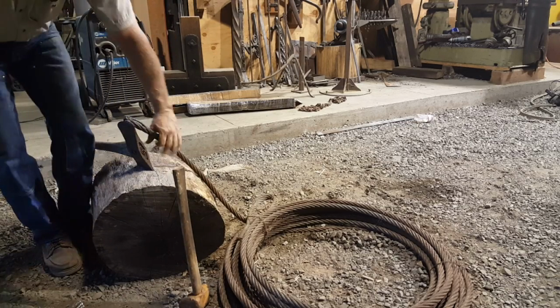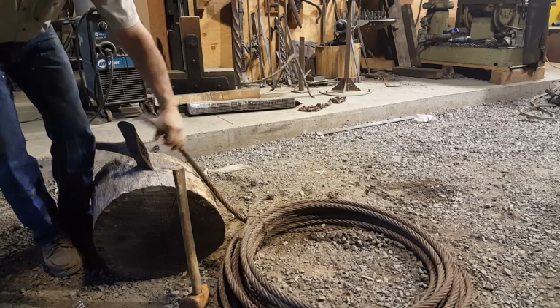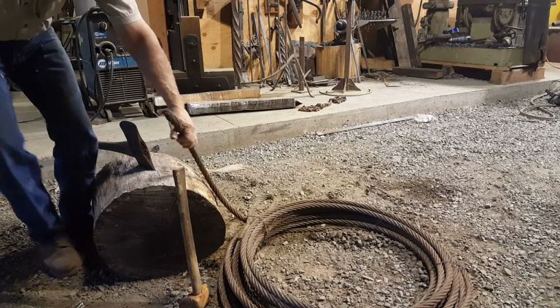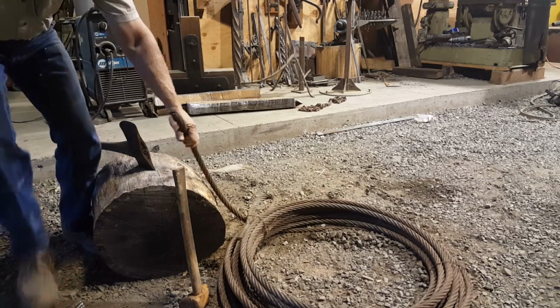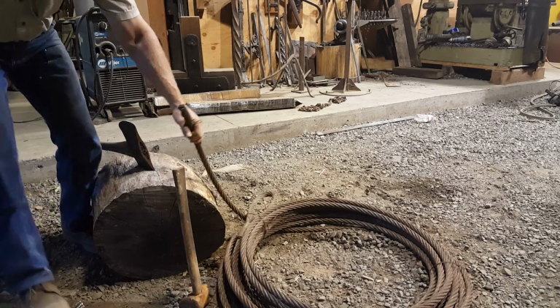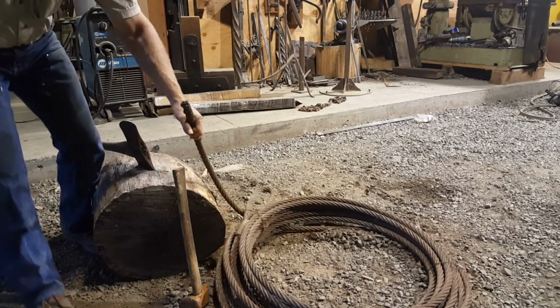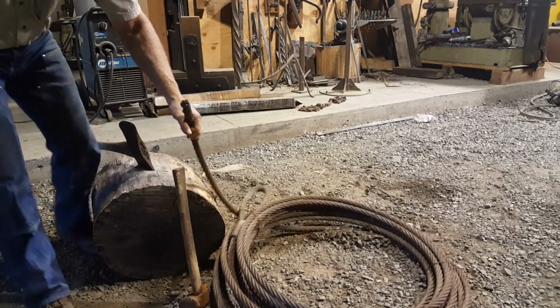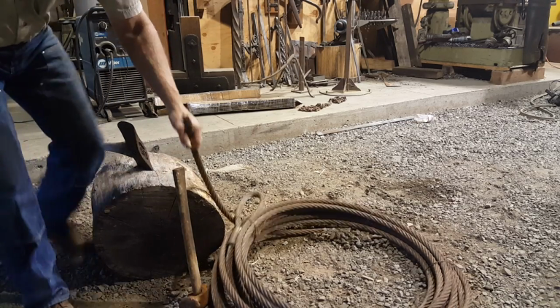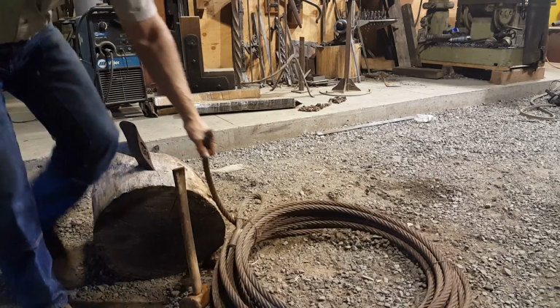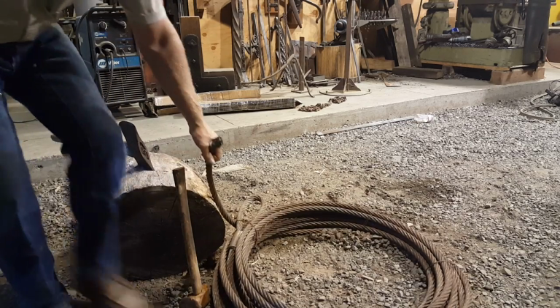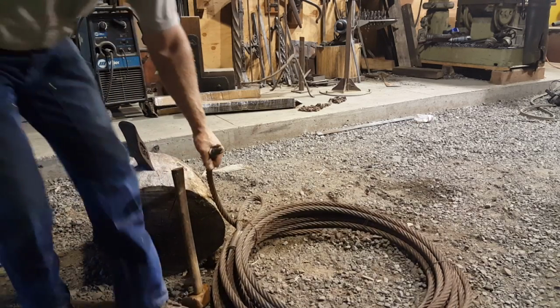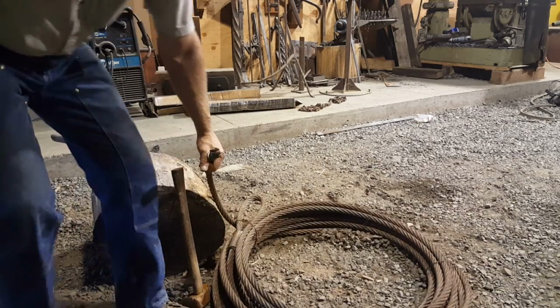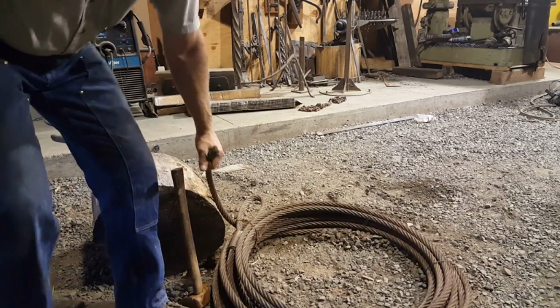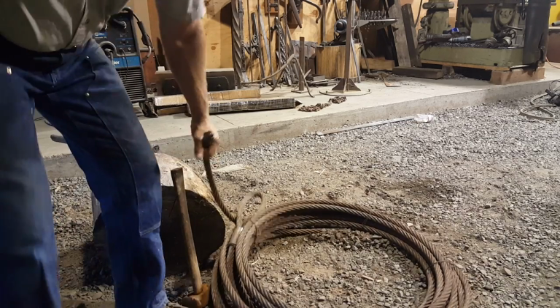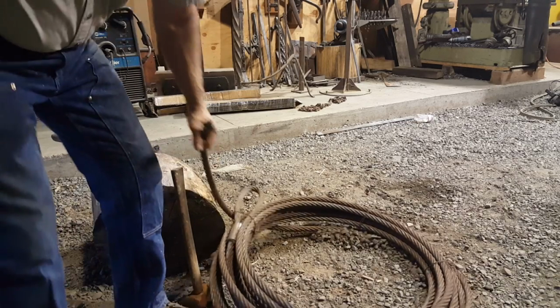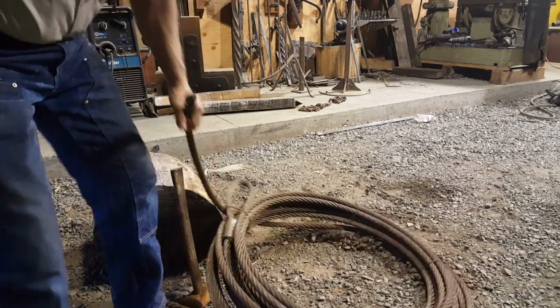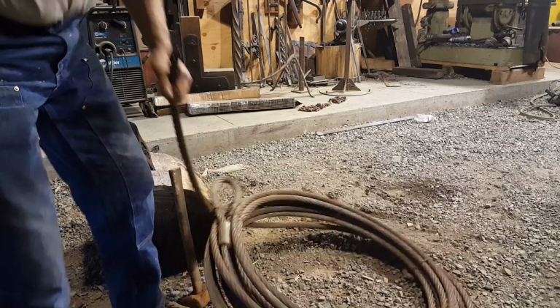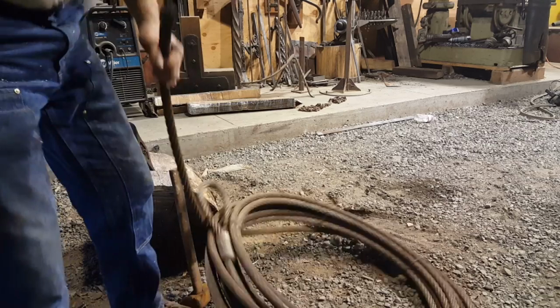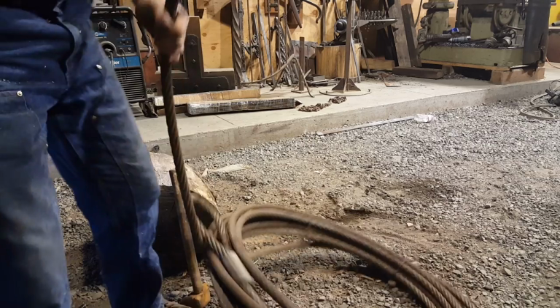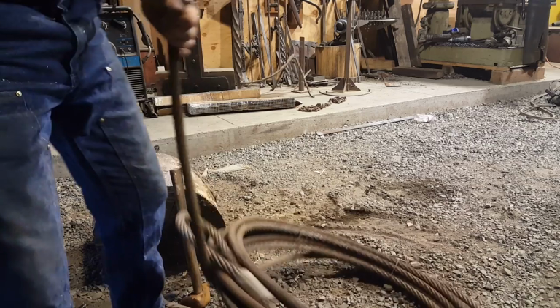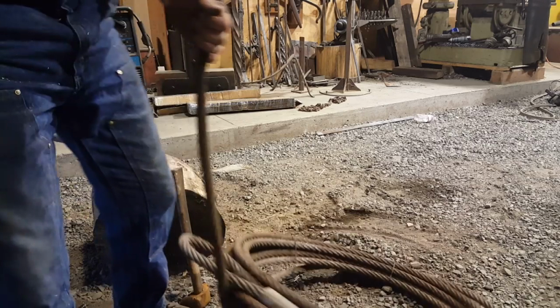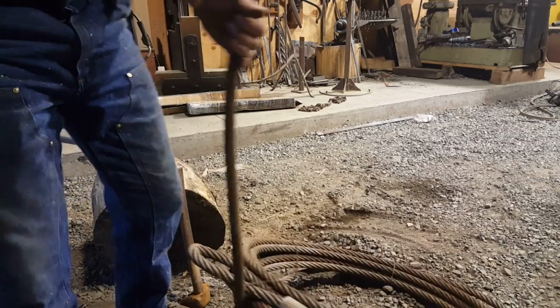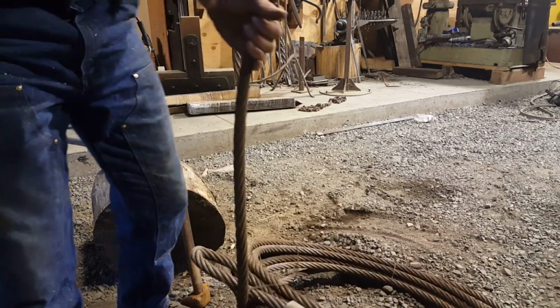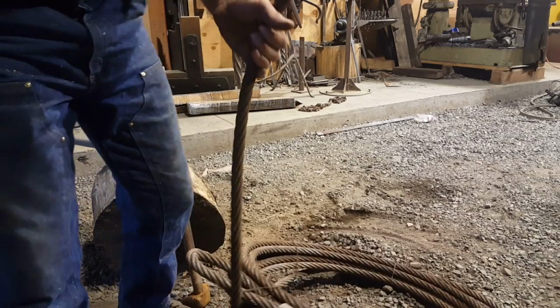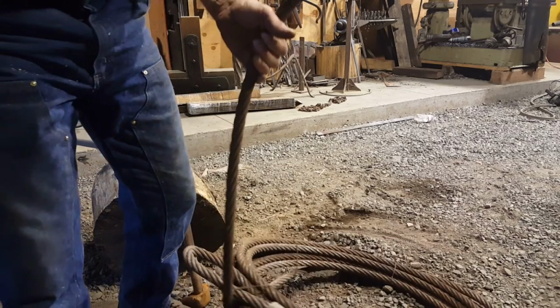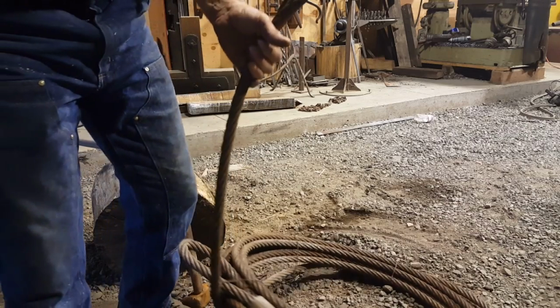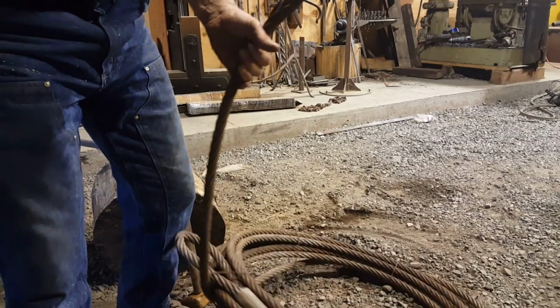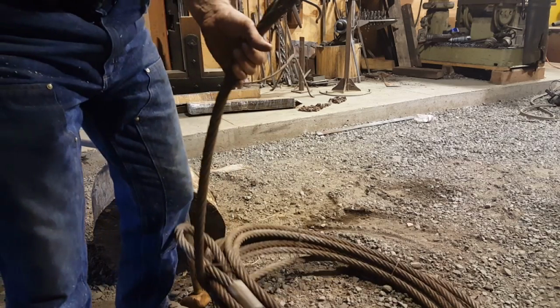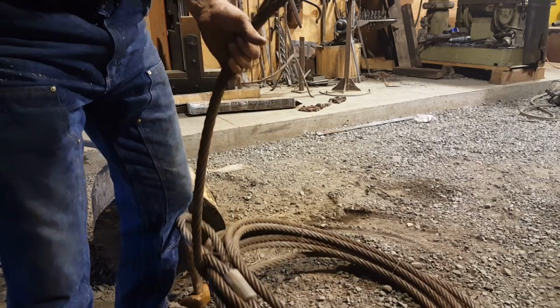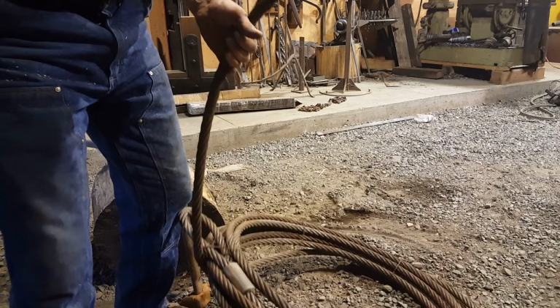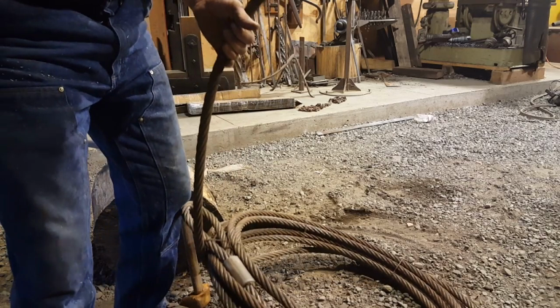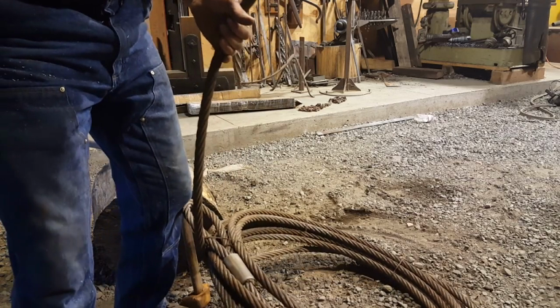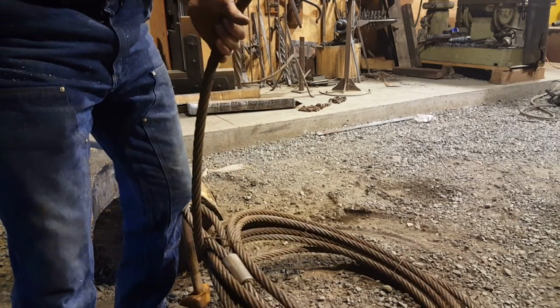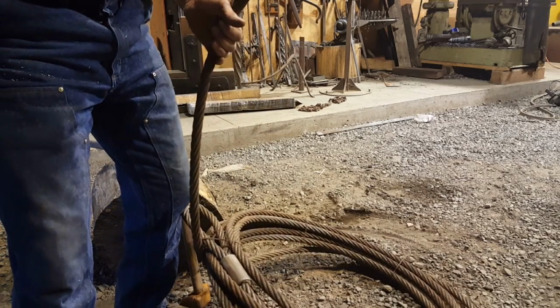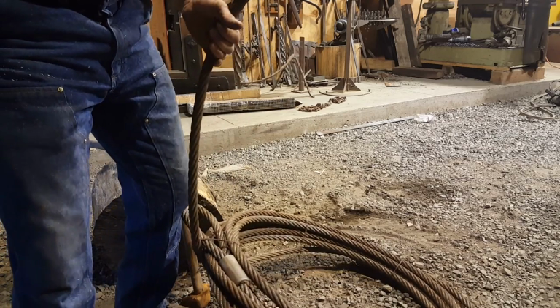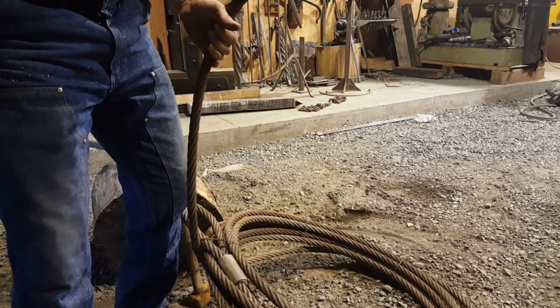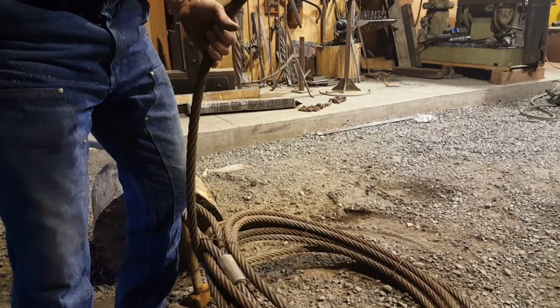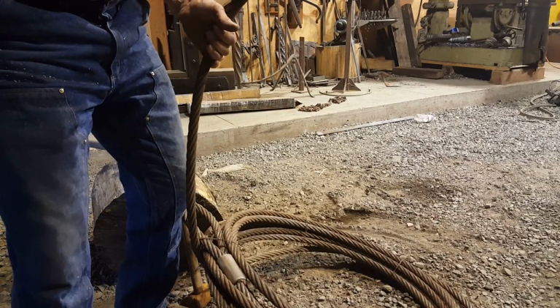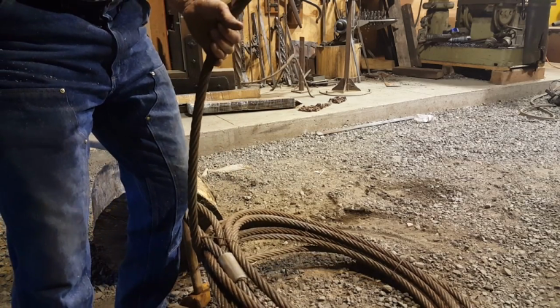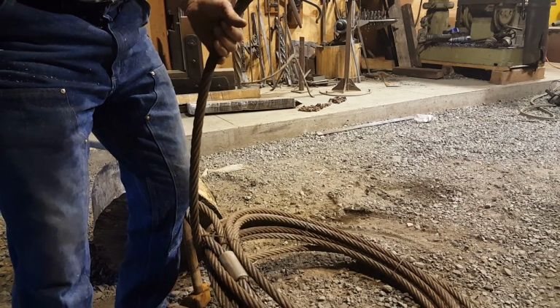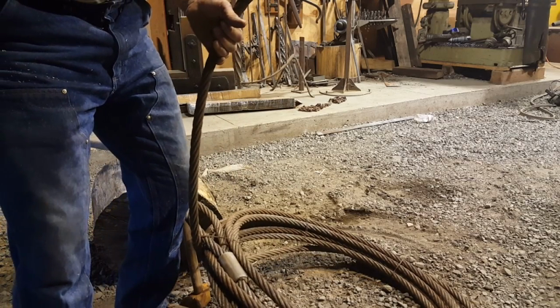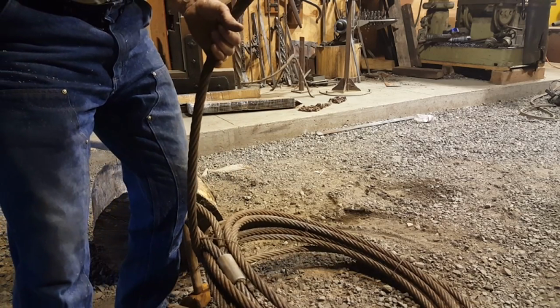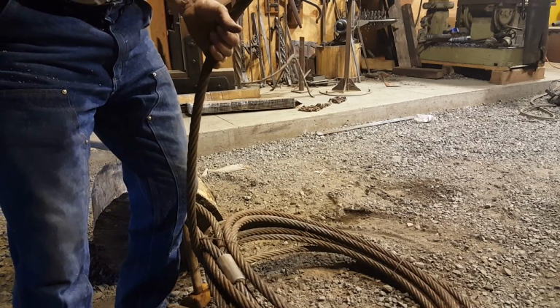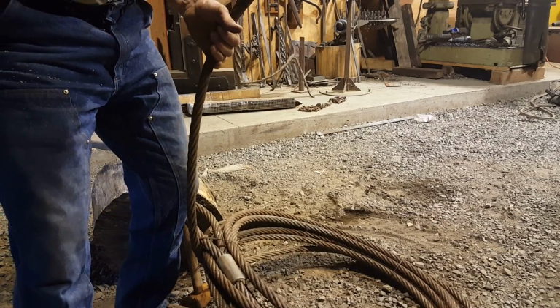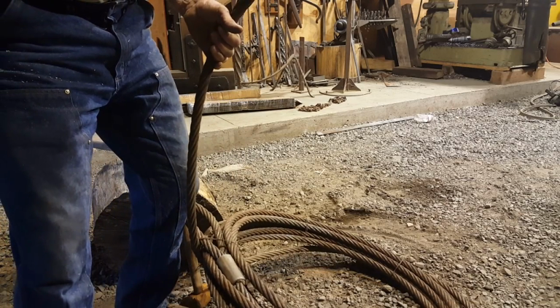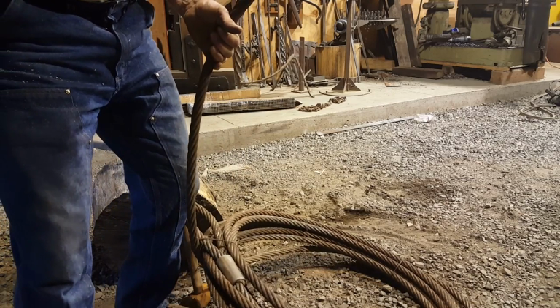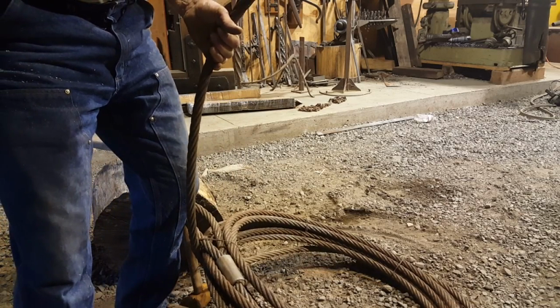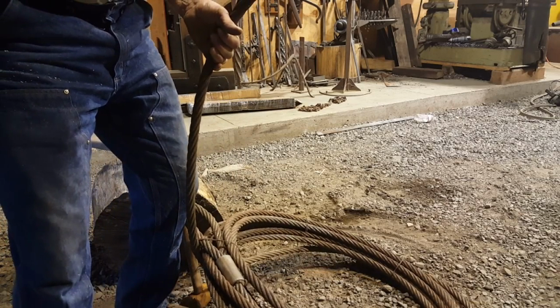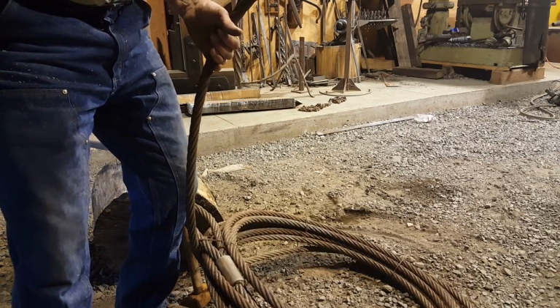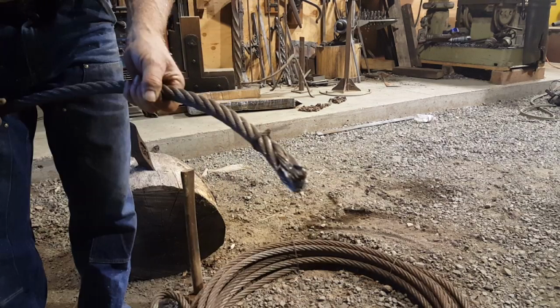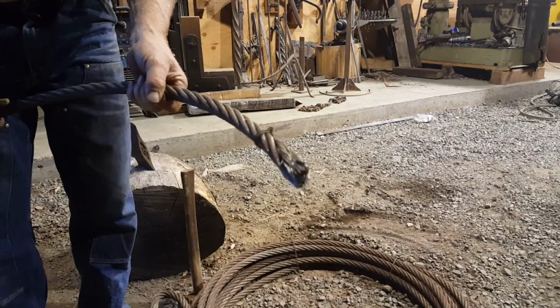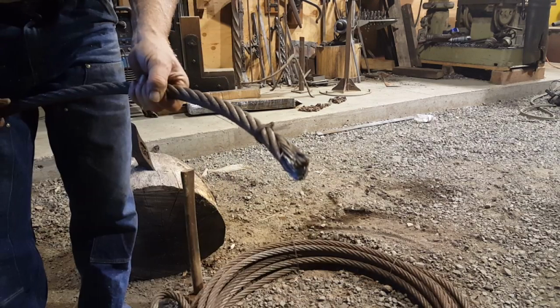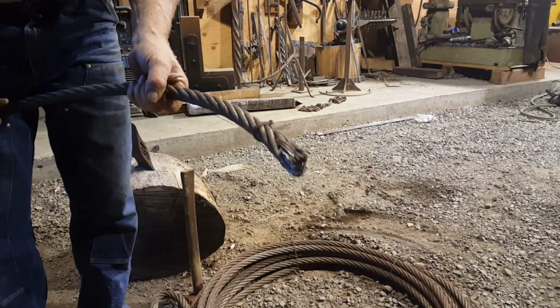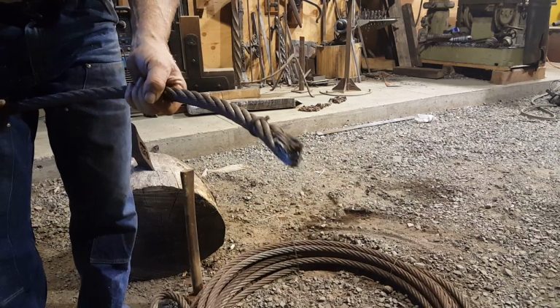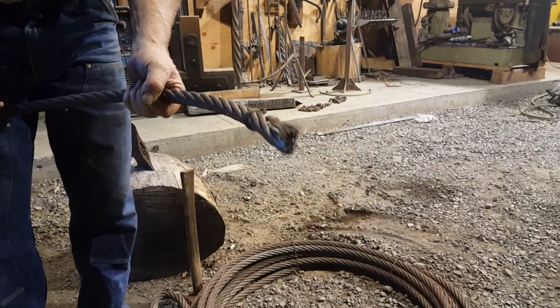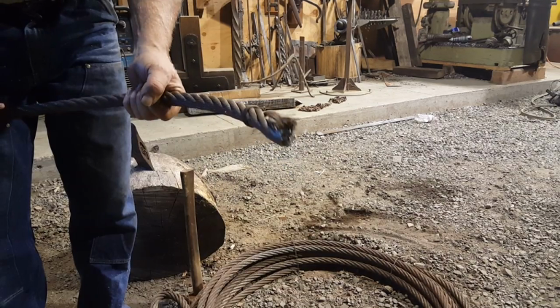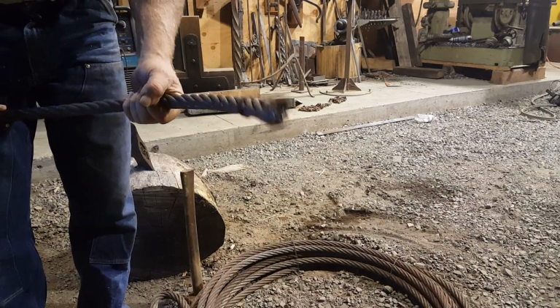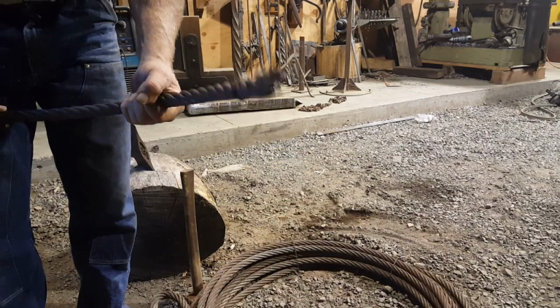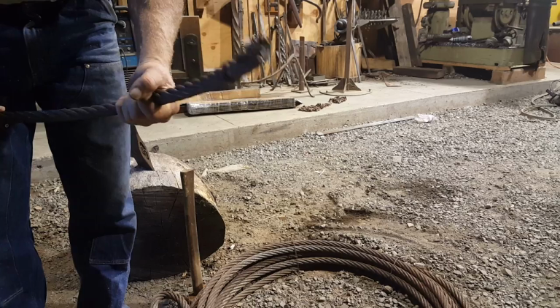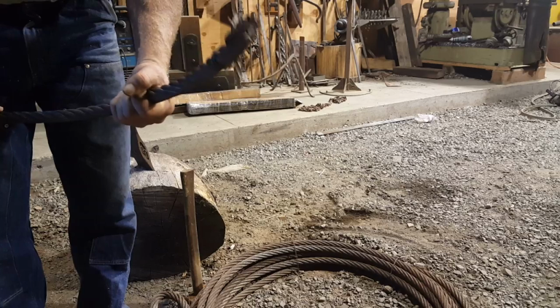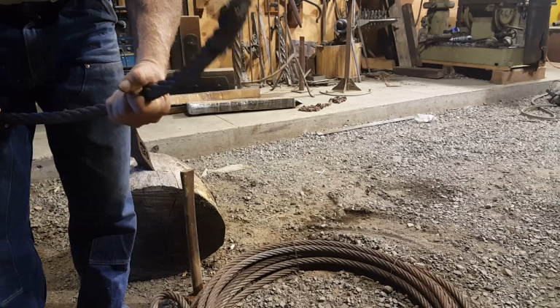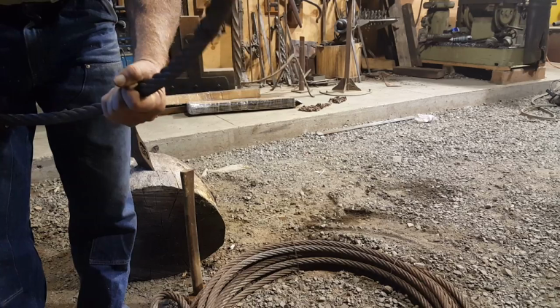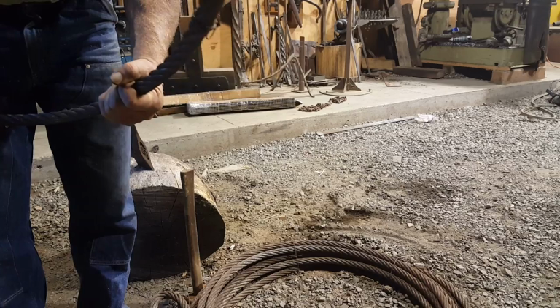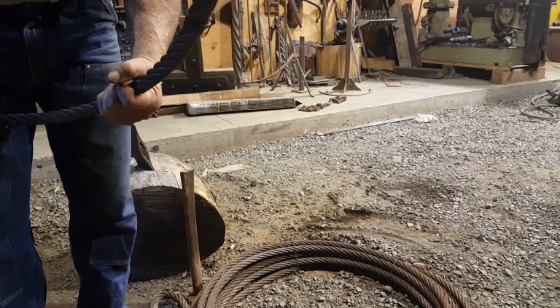That's a 7 and 1/8 inch diameter winch line off a D6 Cat. Long live the cutting torch.